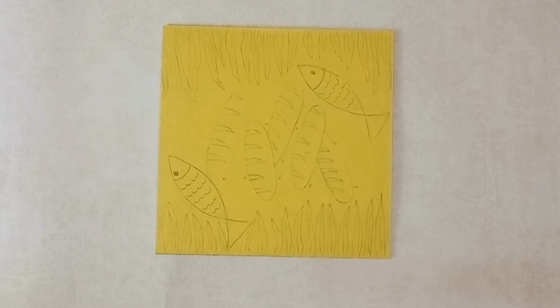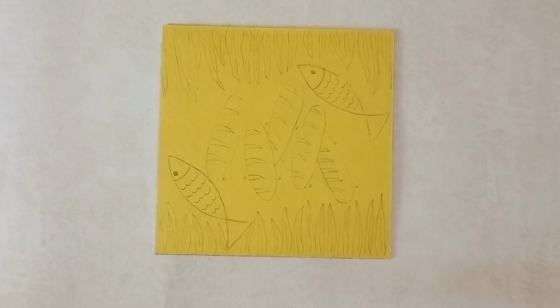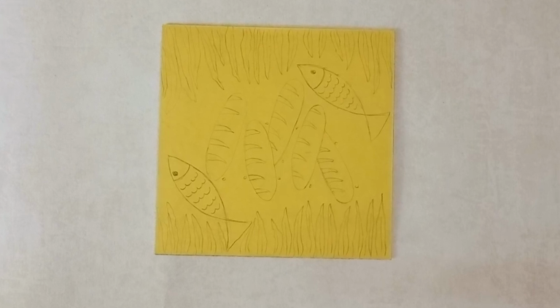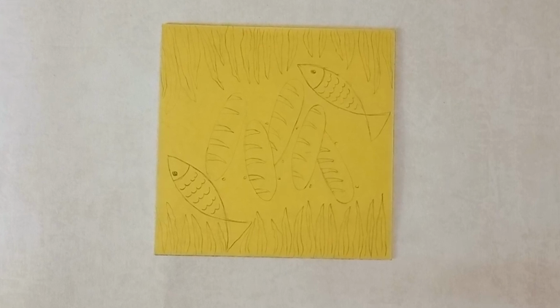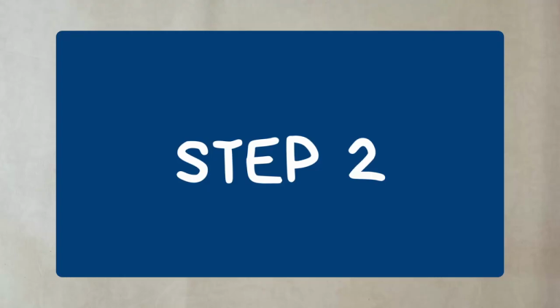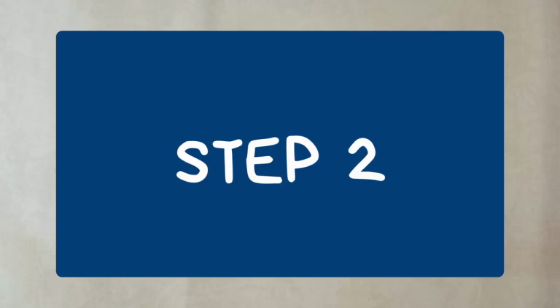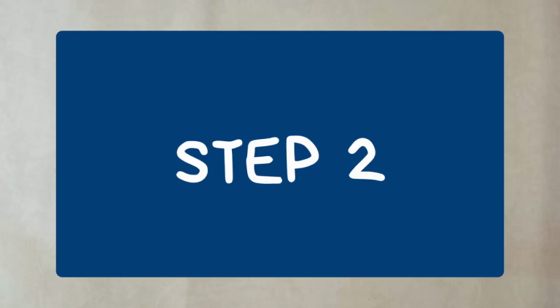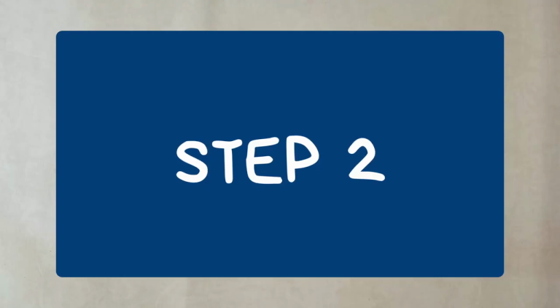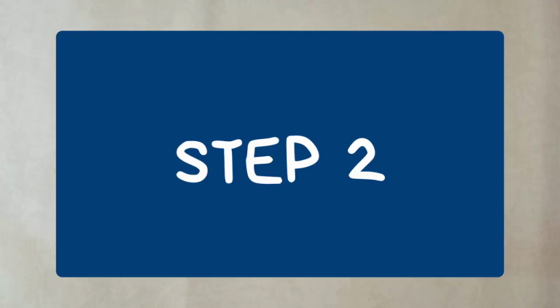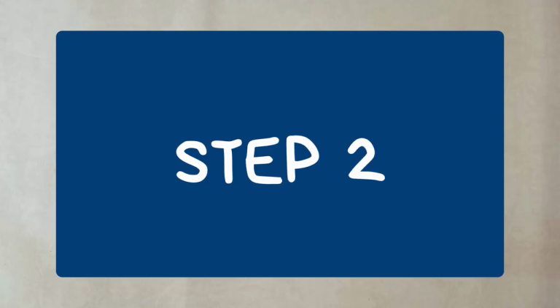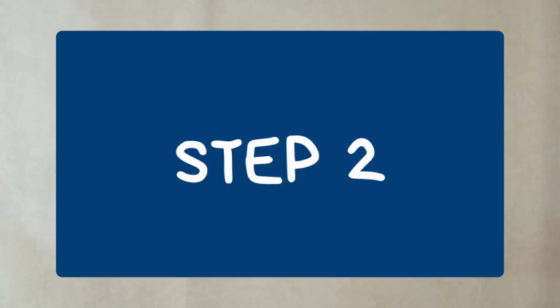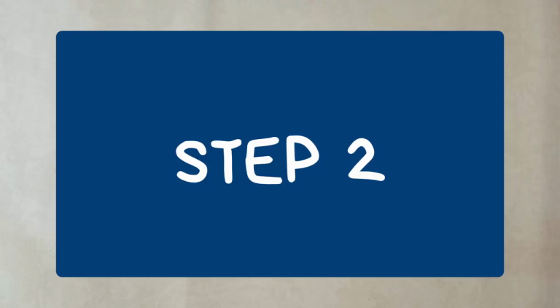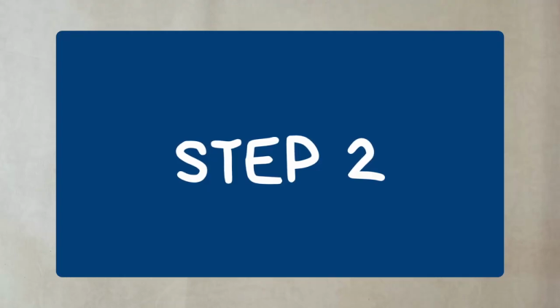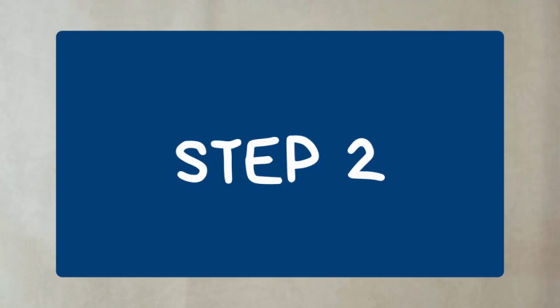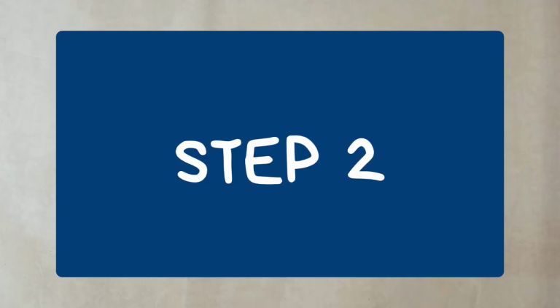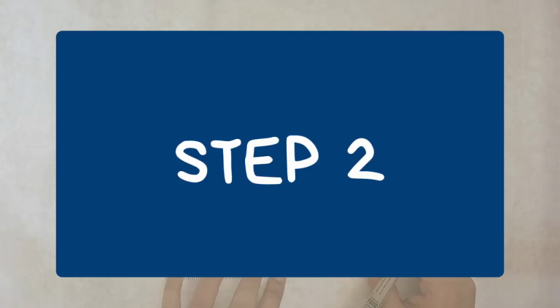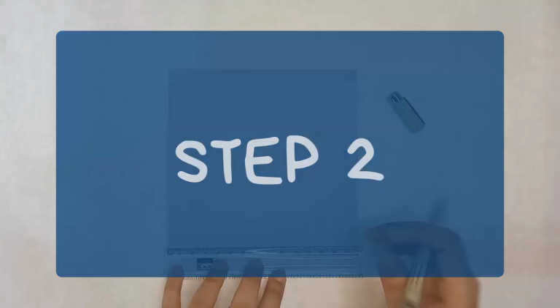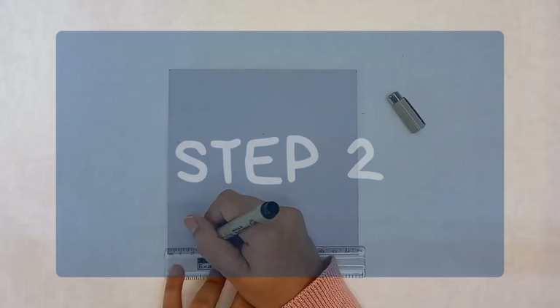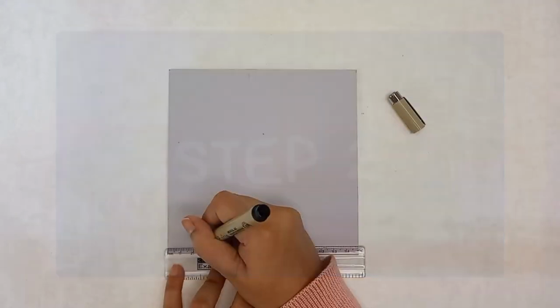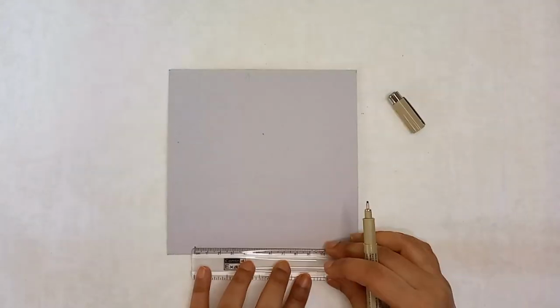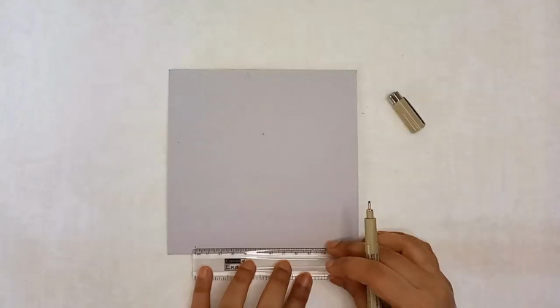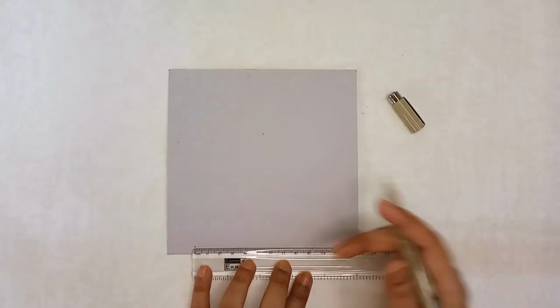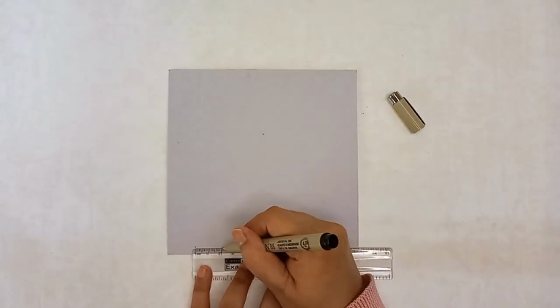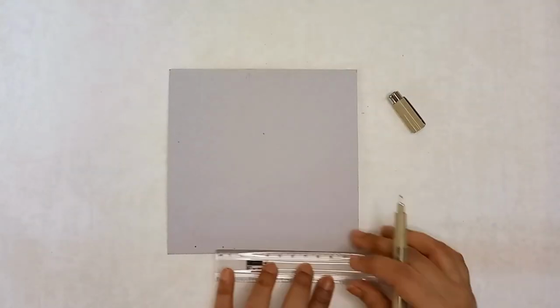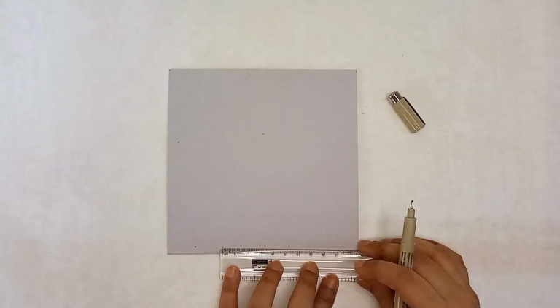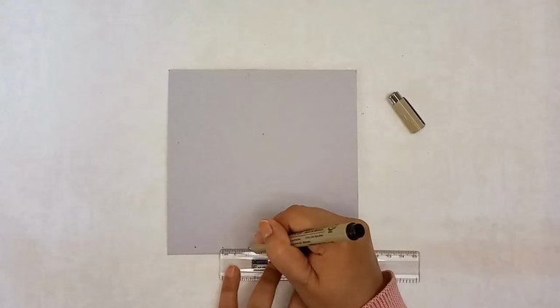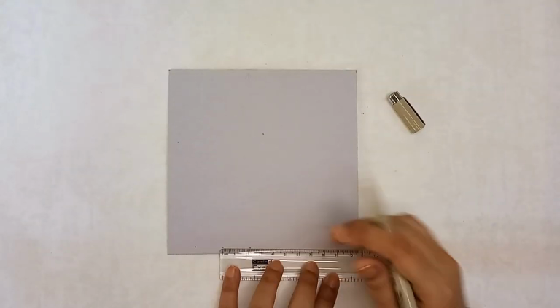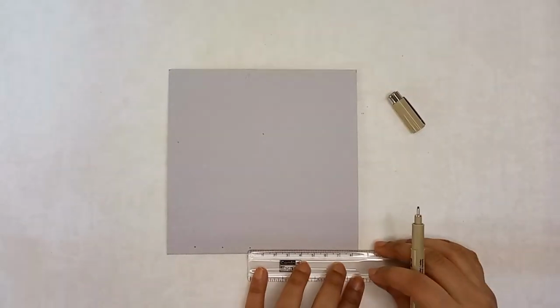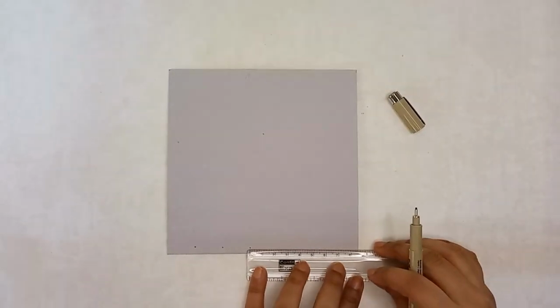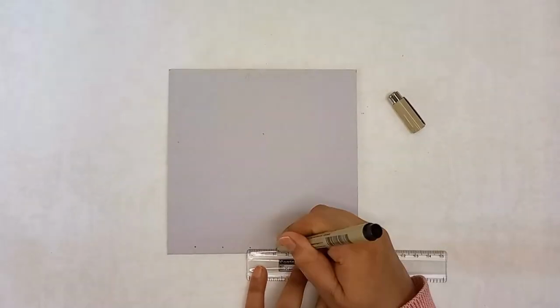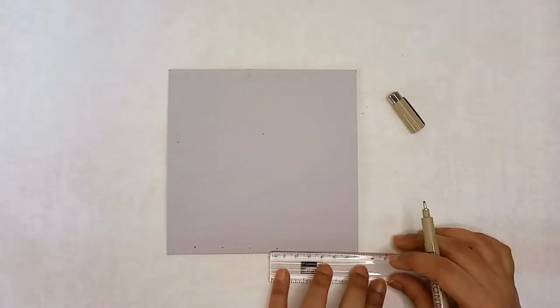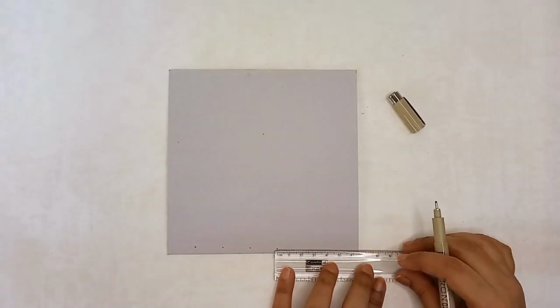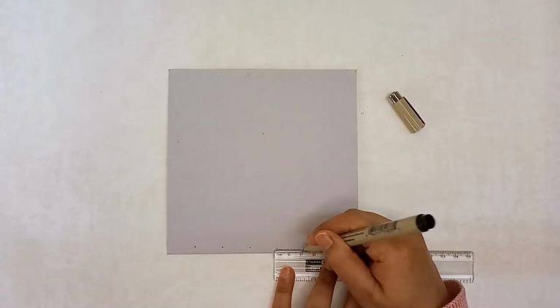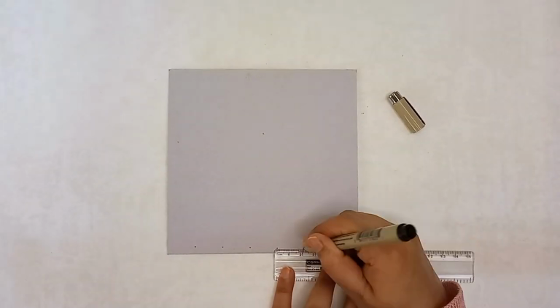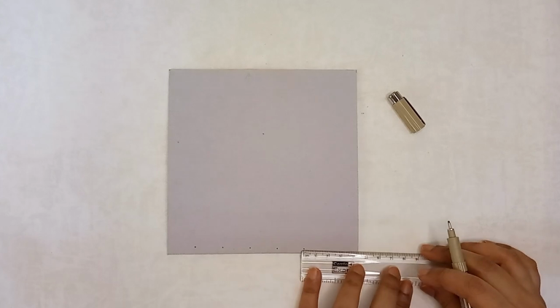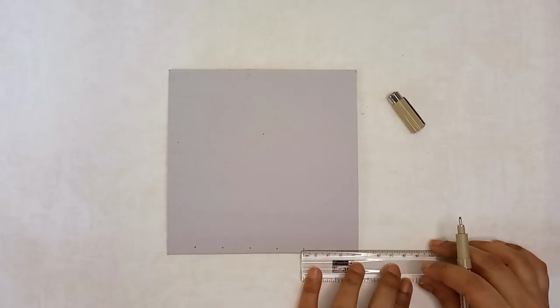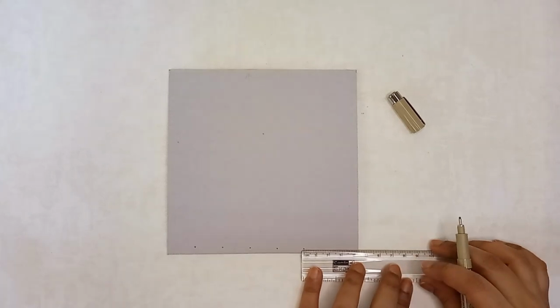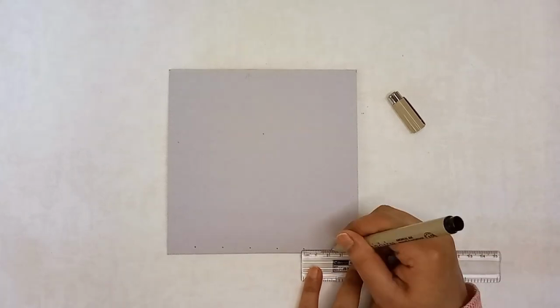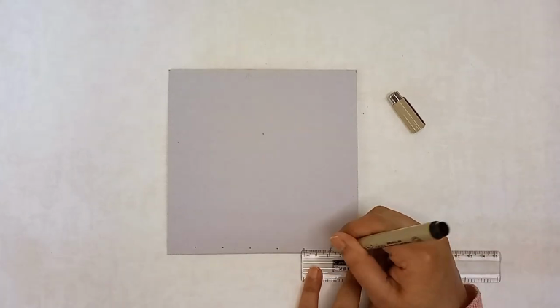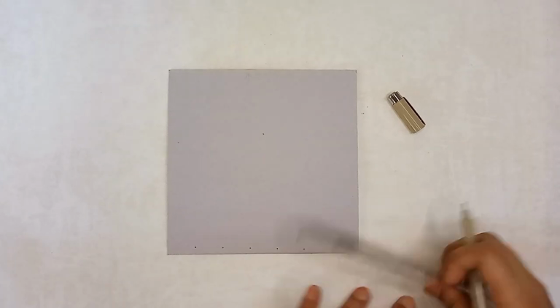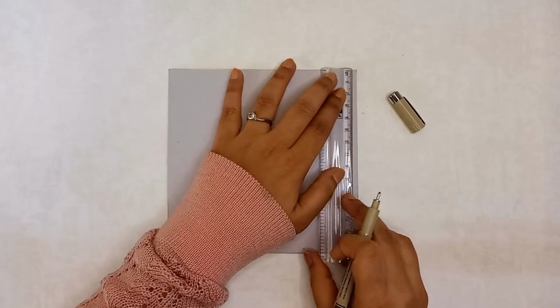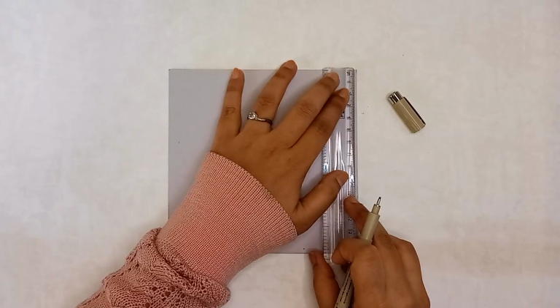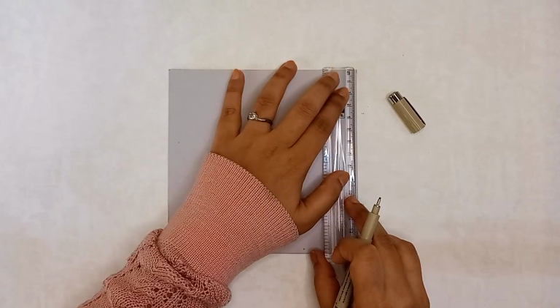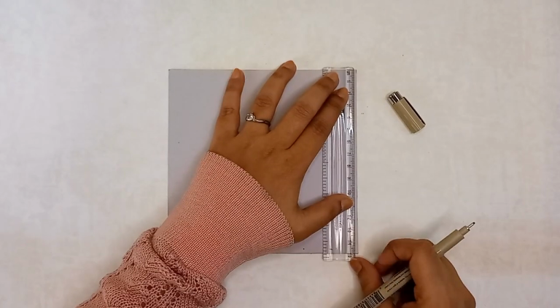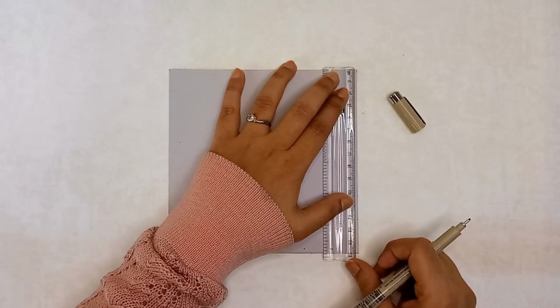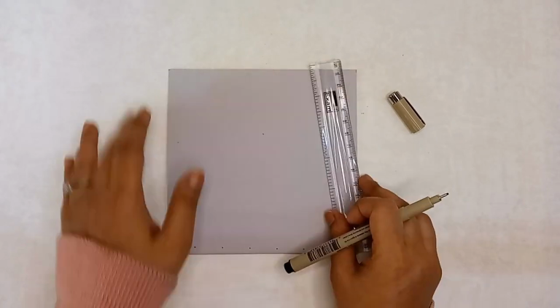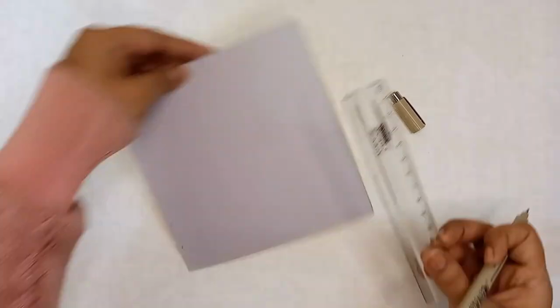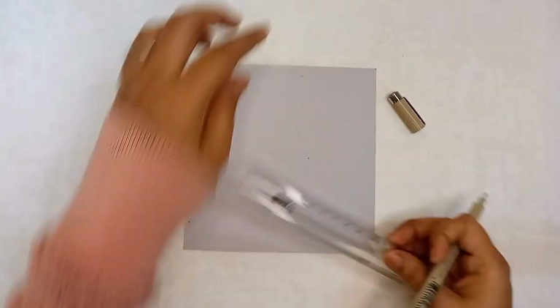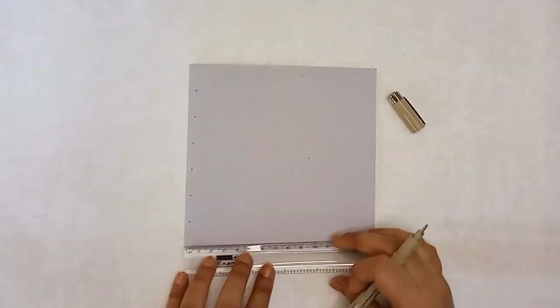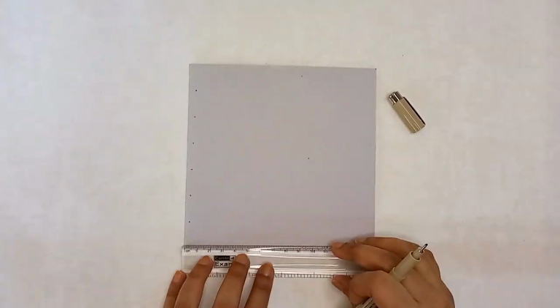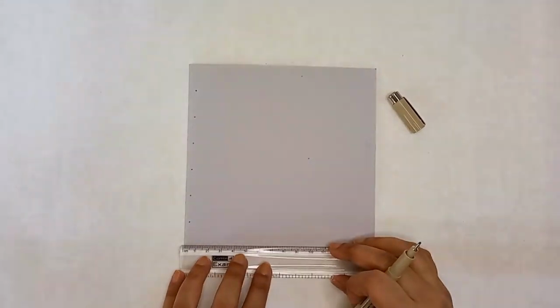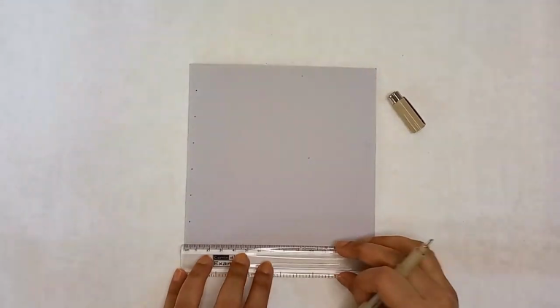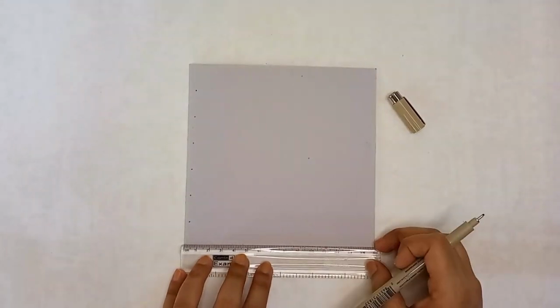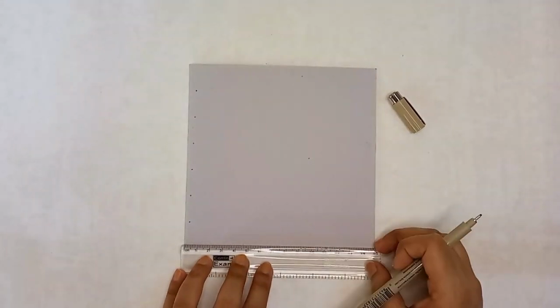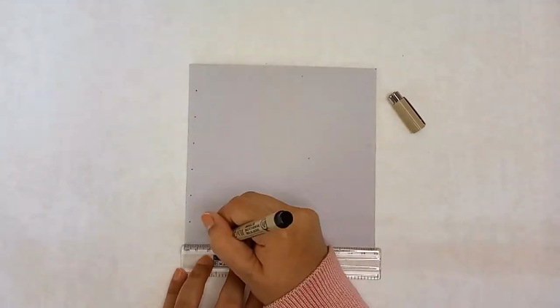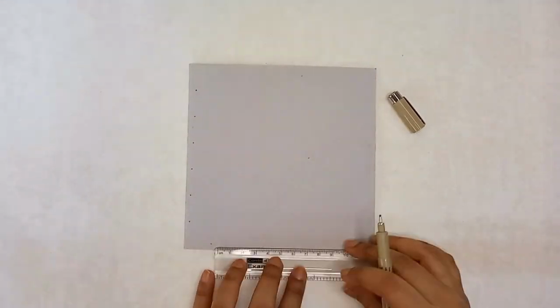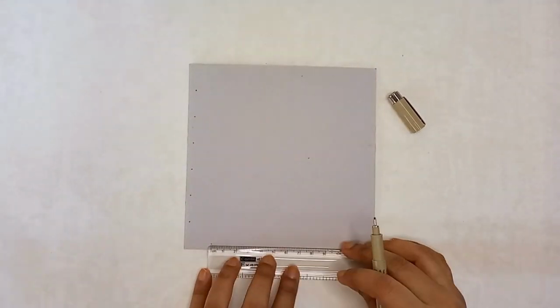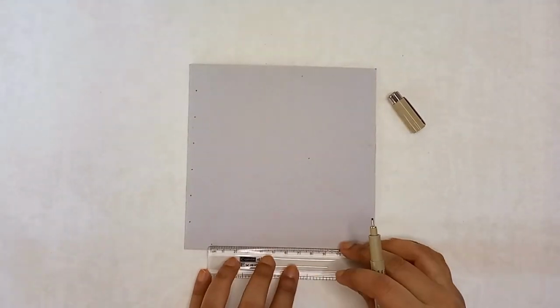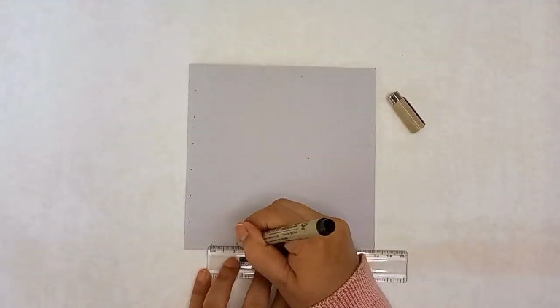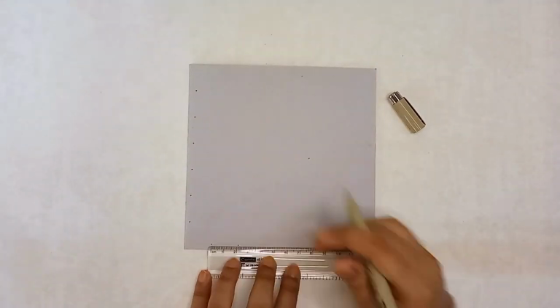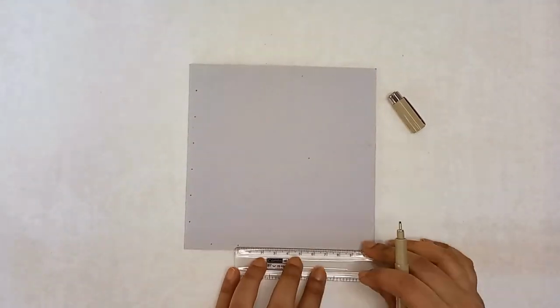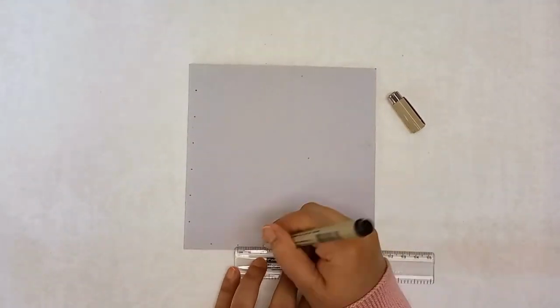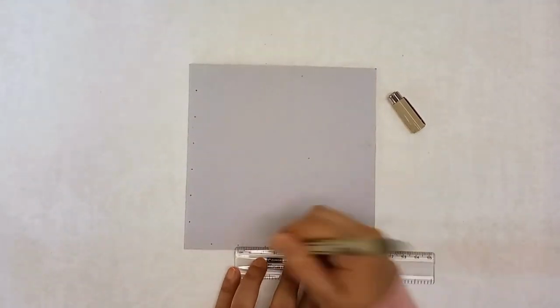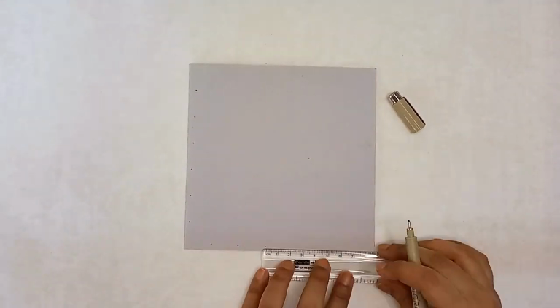Step 2: make 2.1 centimeter grids on the back of the mount board.